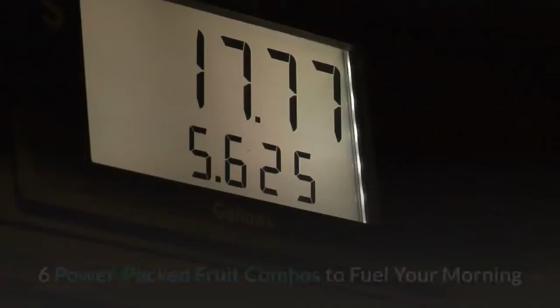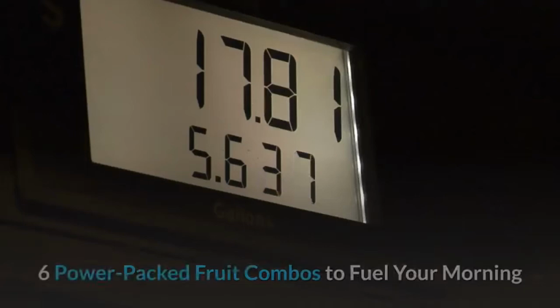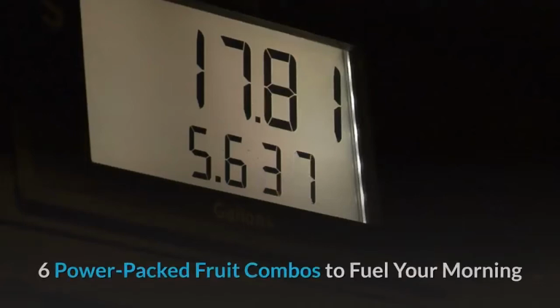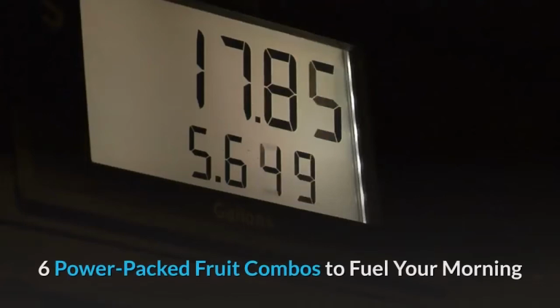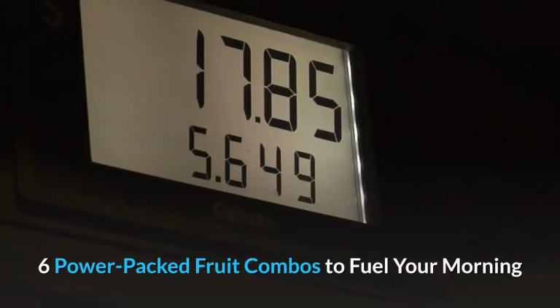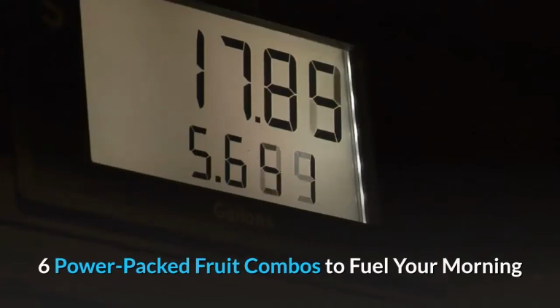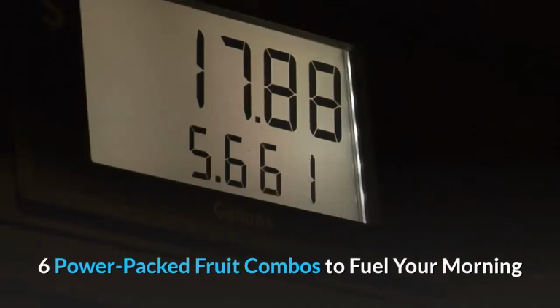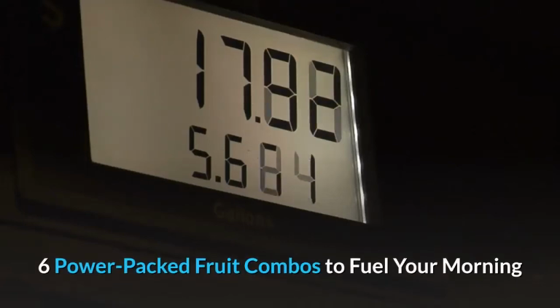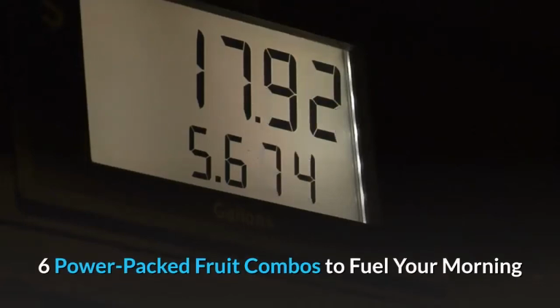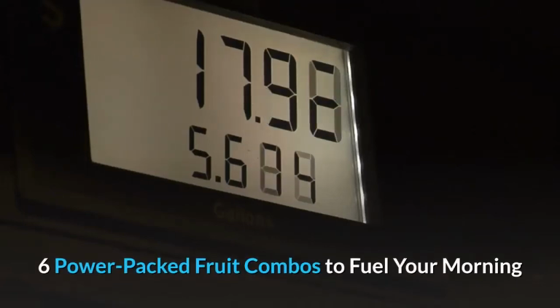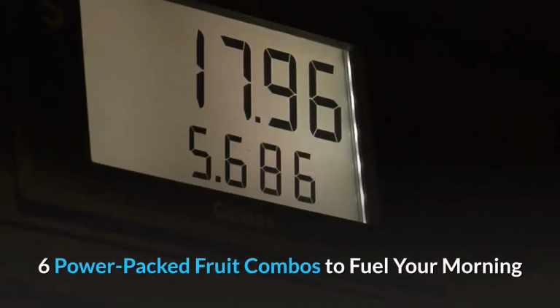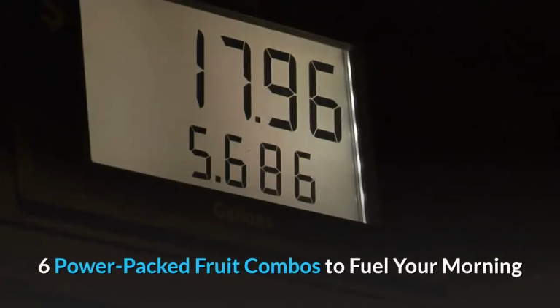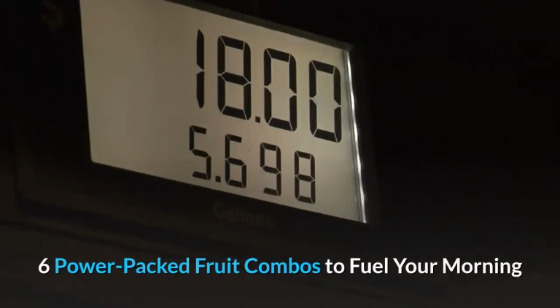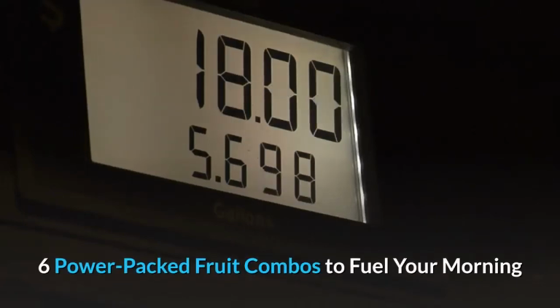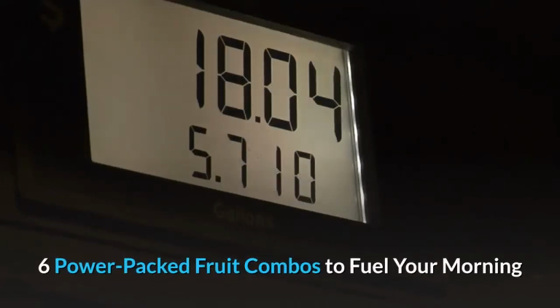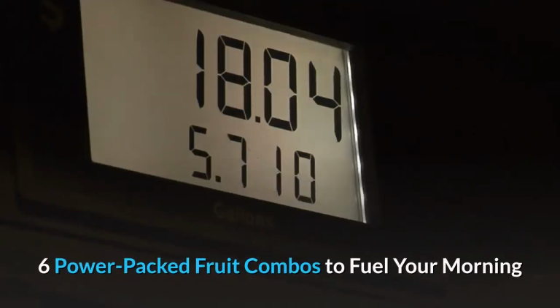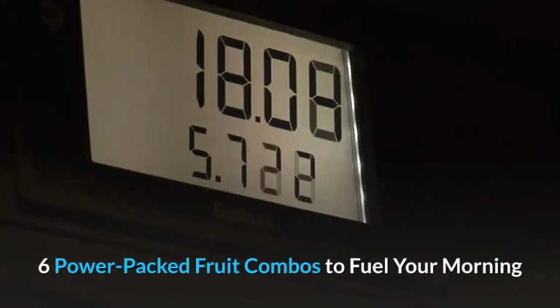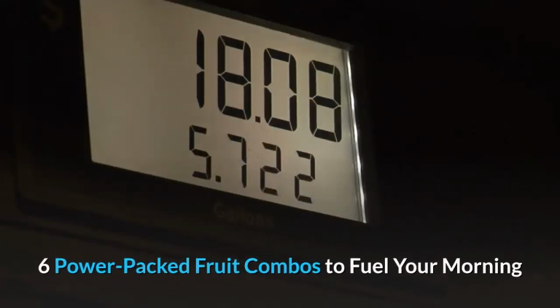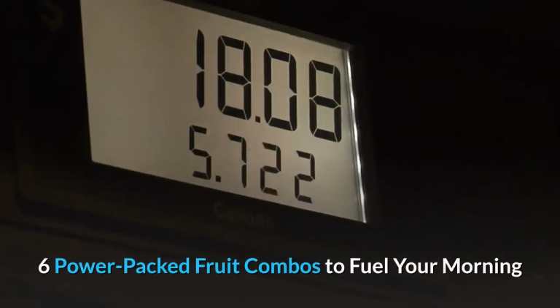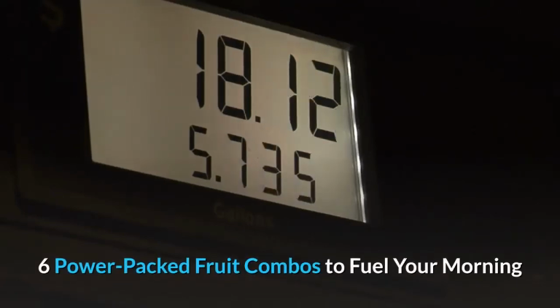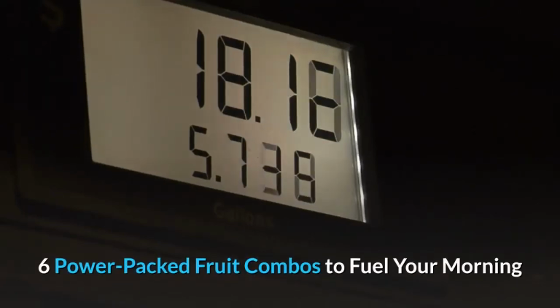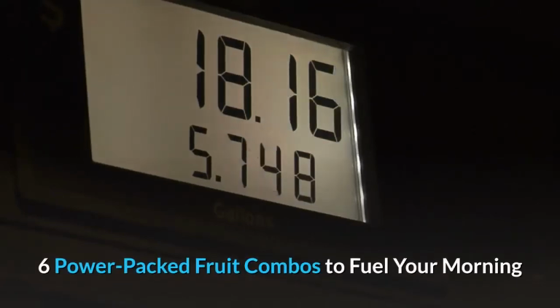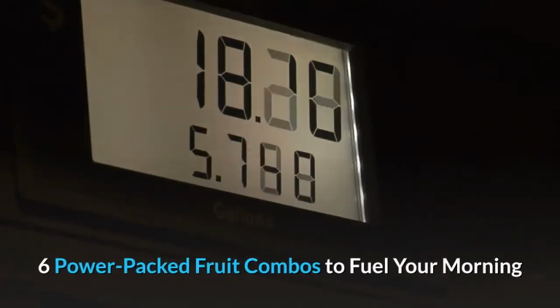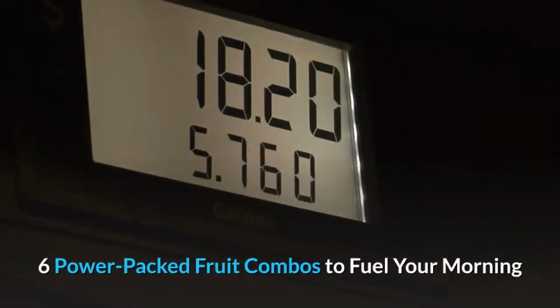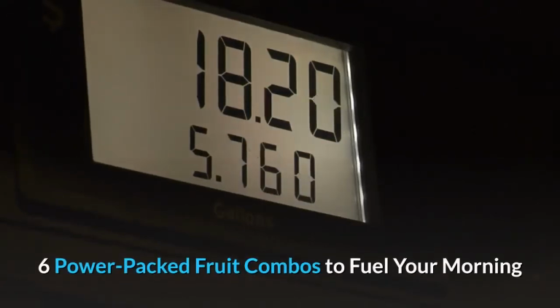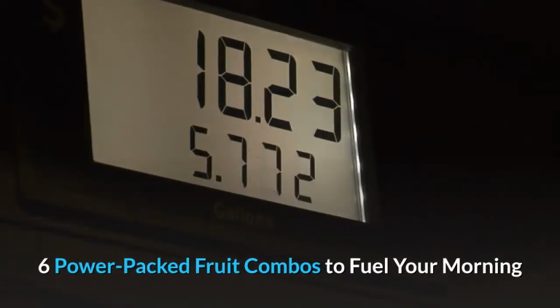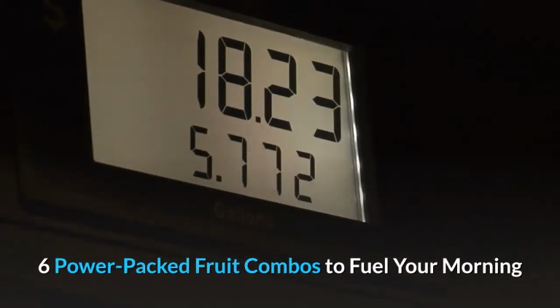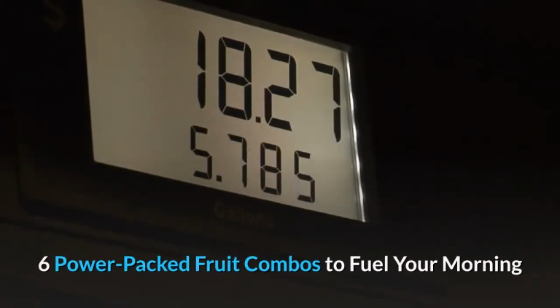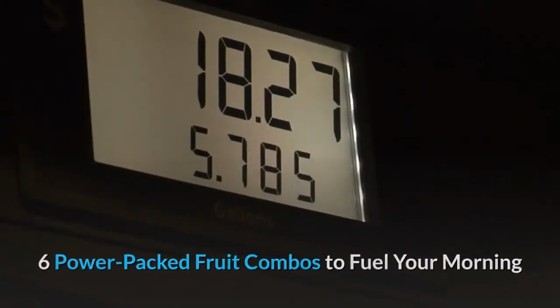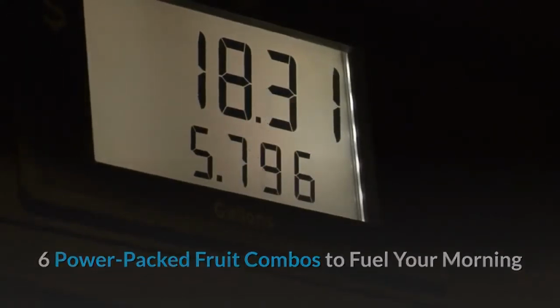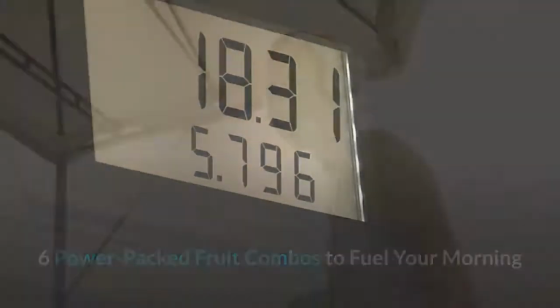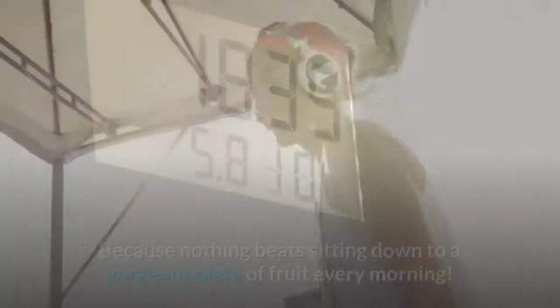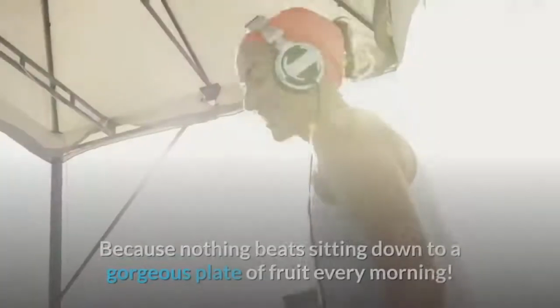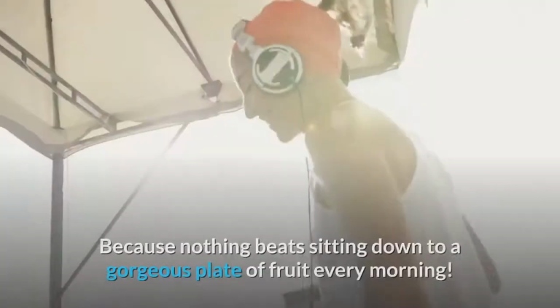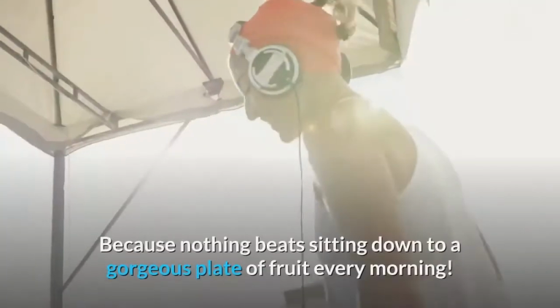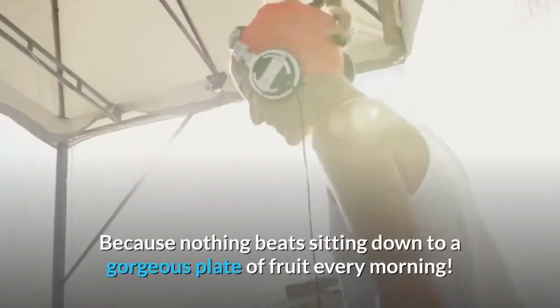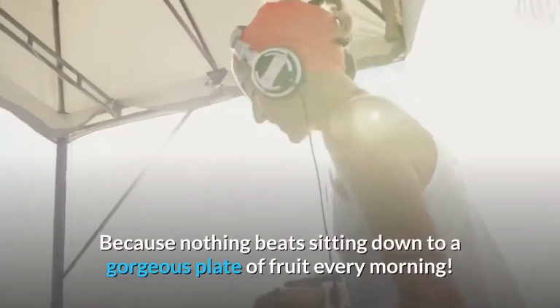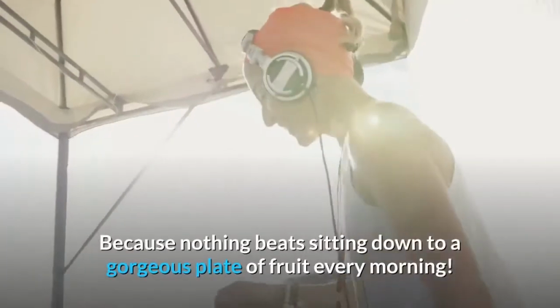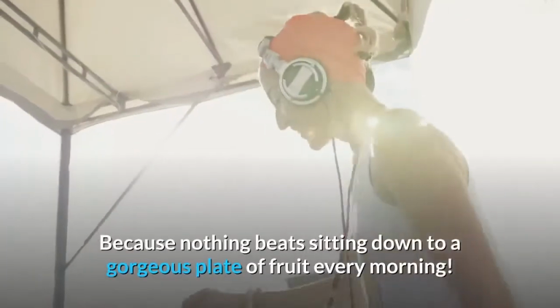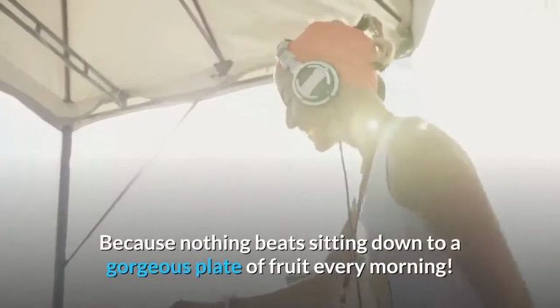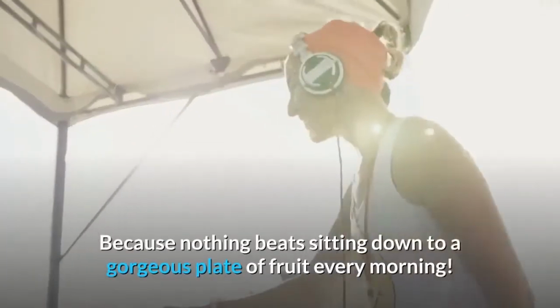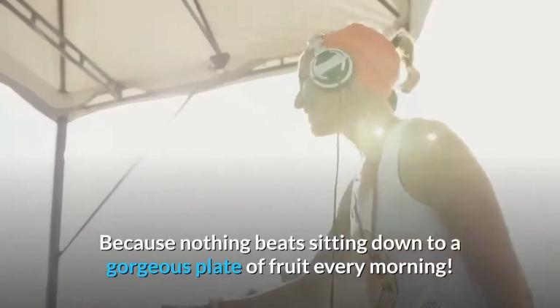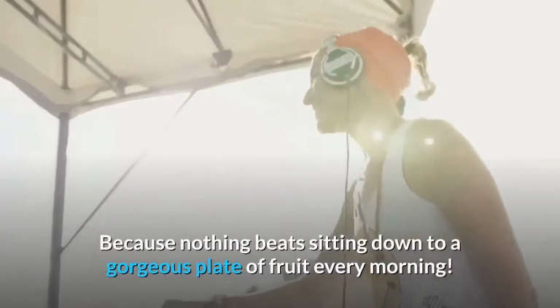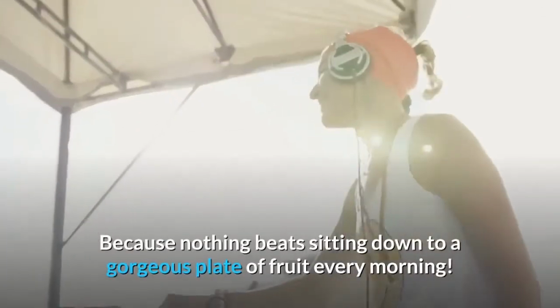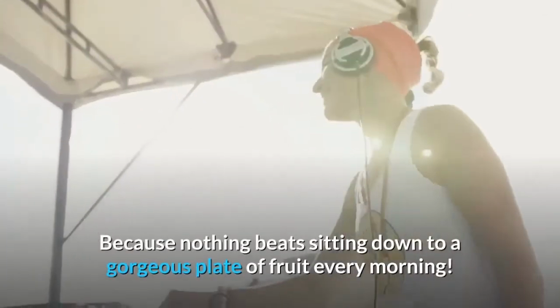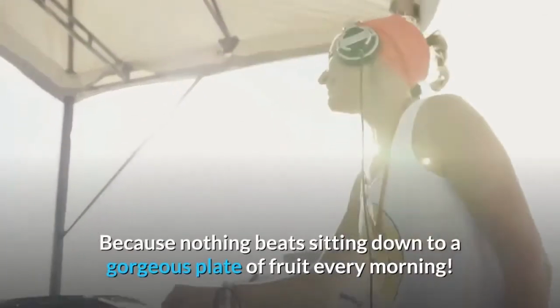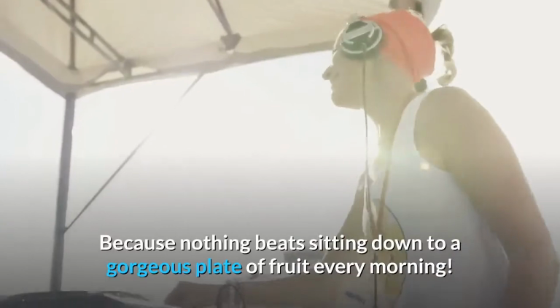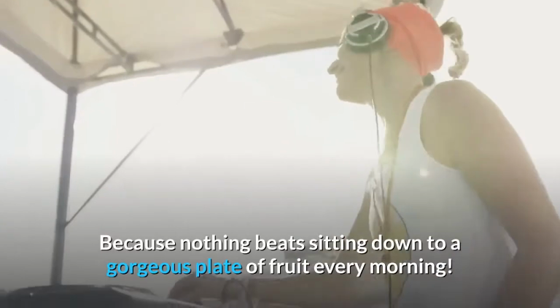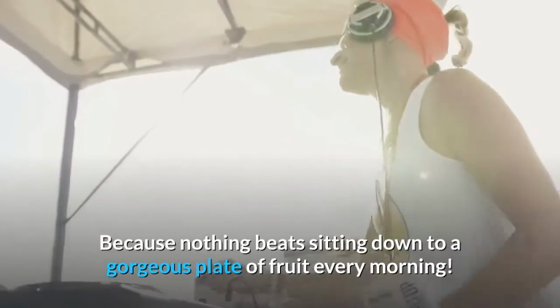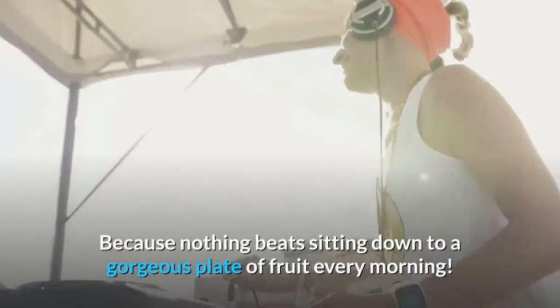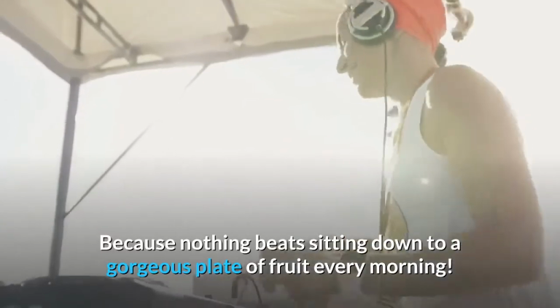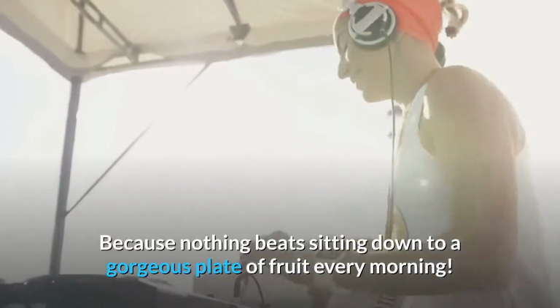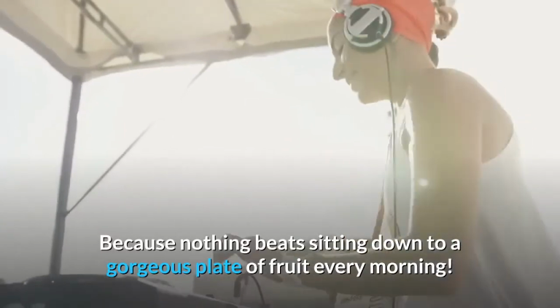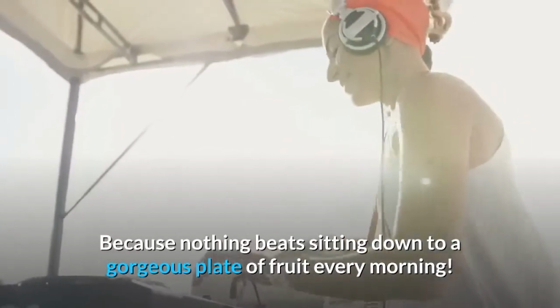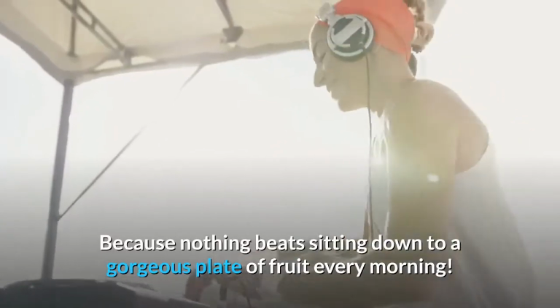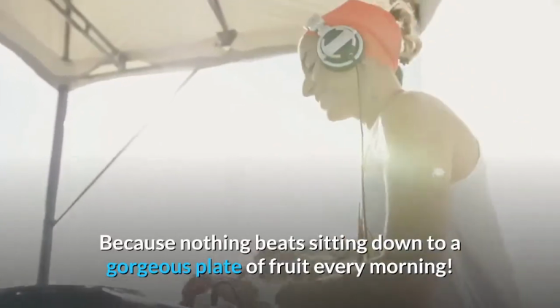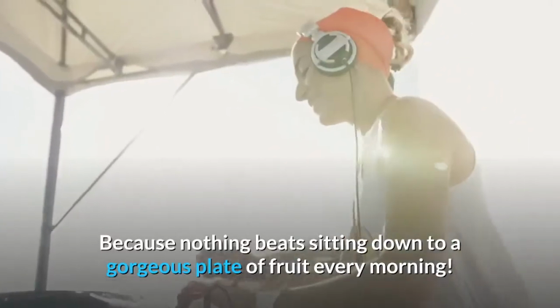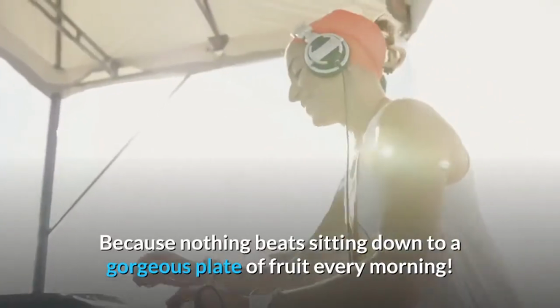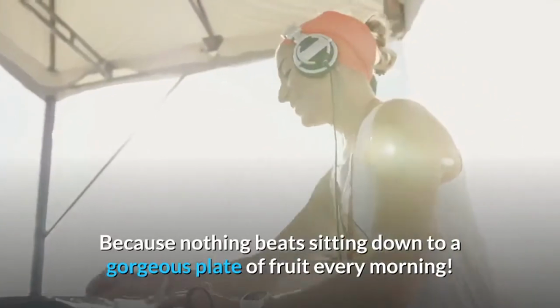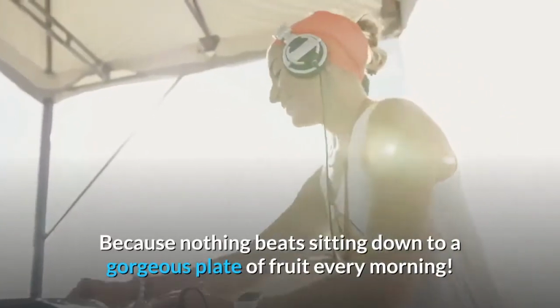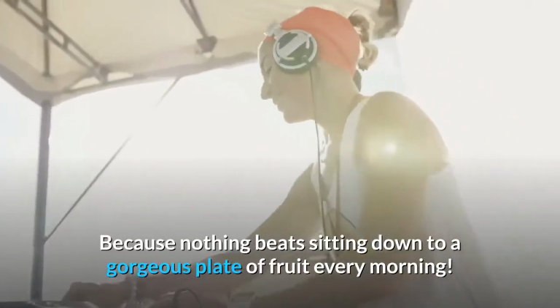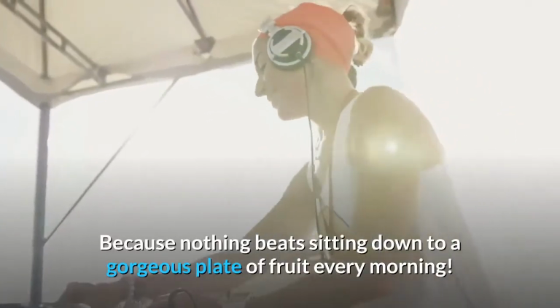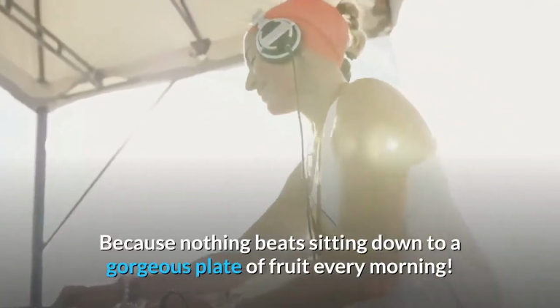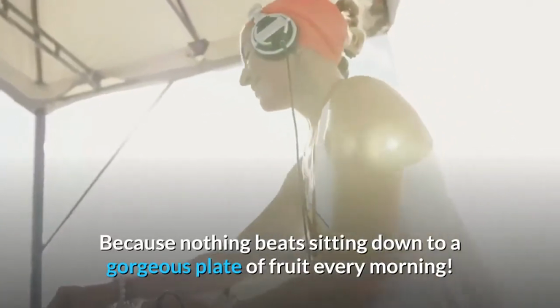6 Power Packed Fruit Combos to Fuel Your Morning. Because nothing beats sitting down to a gorgeous plate of fruit every morning.